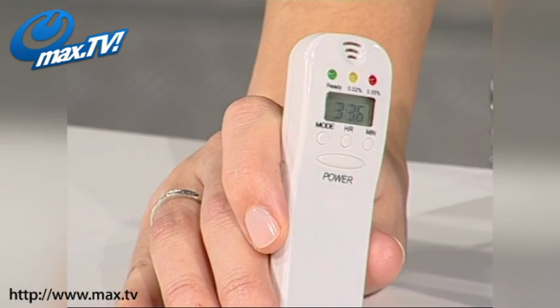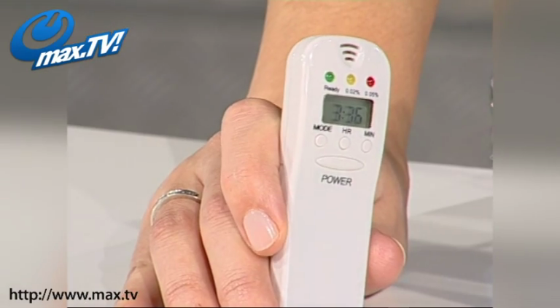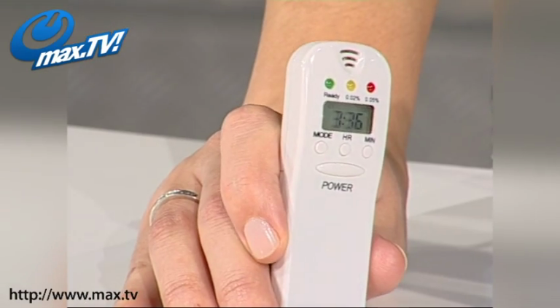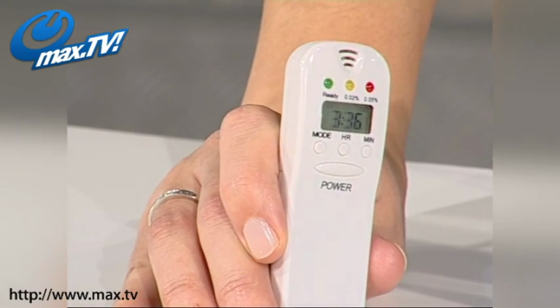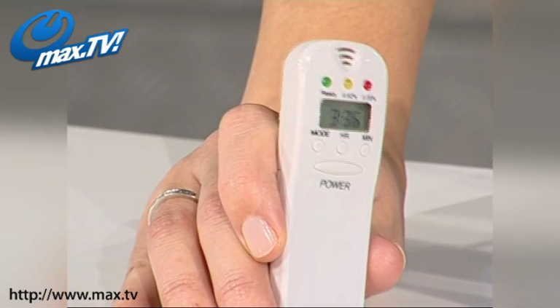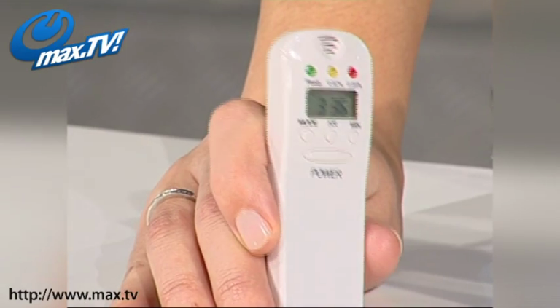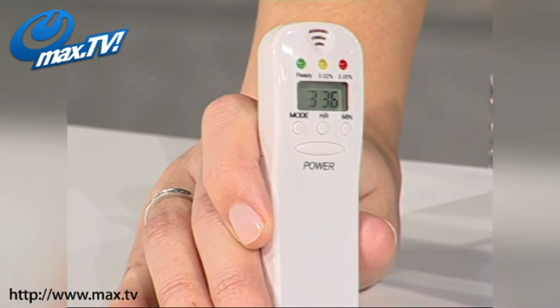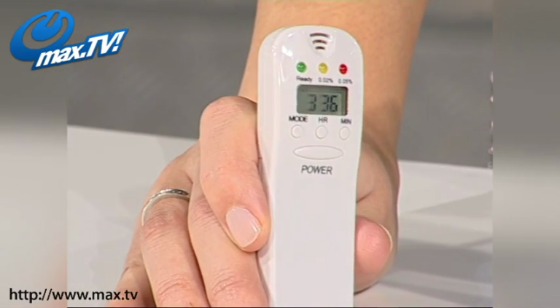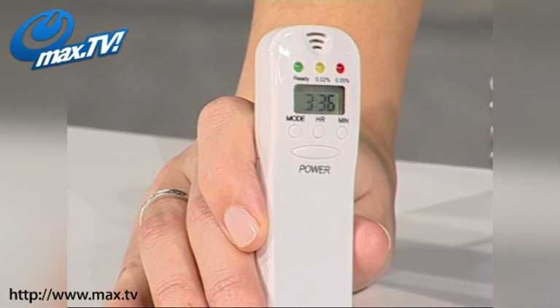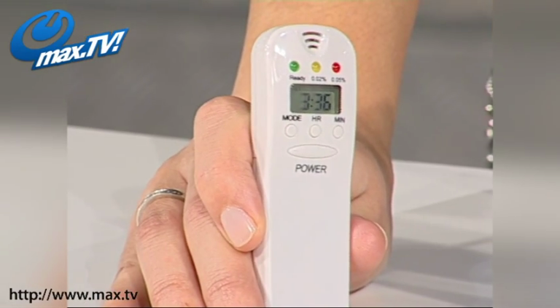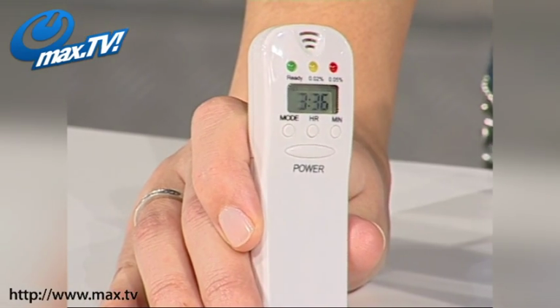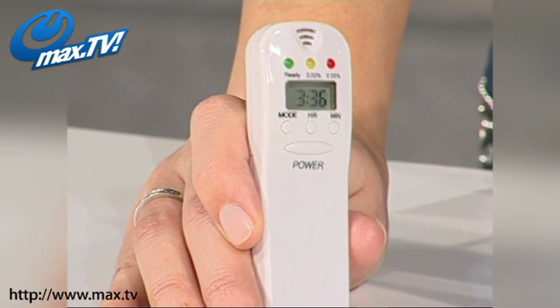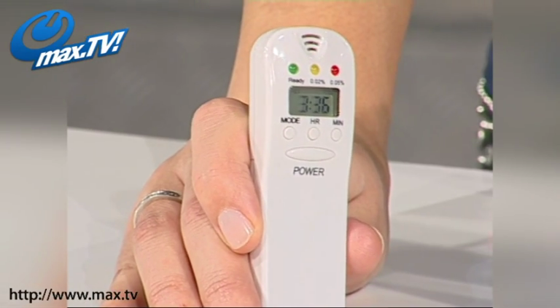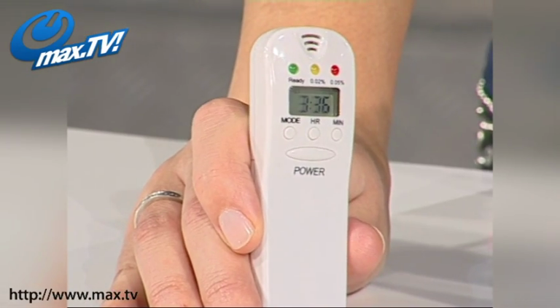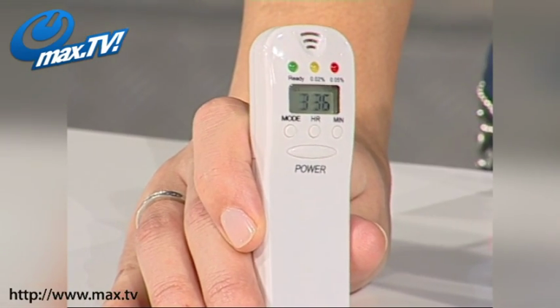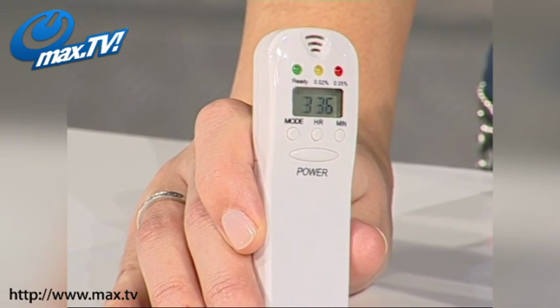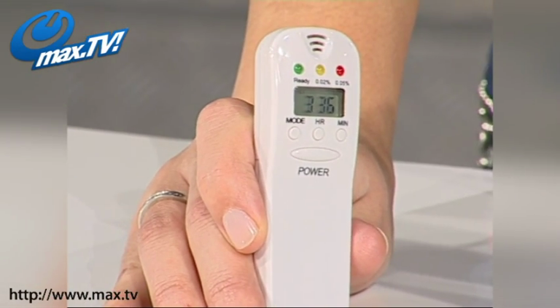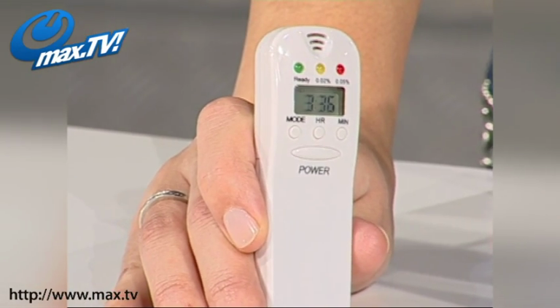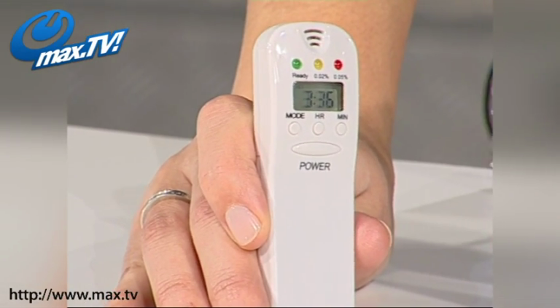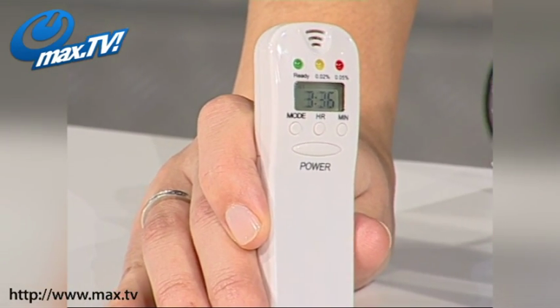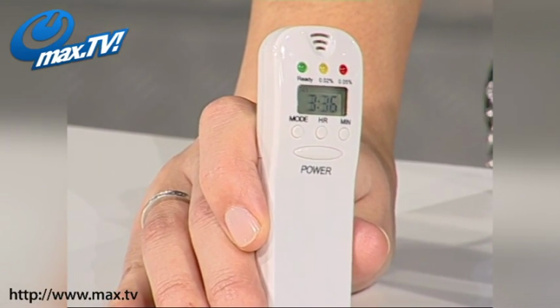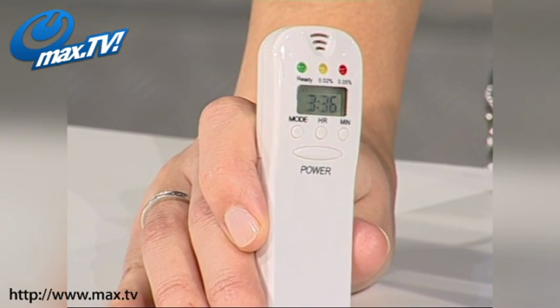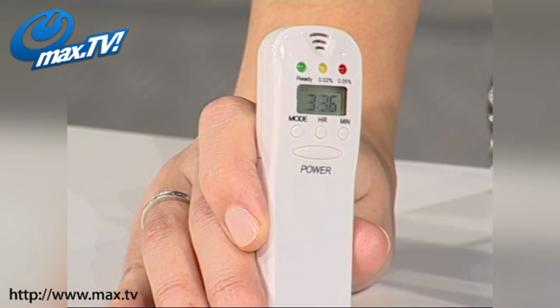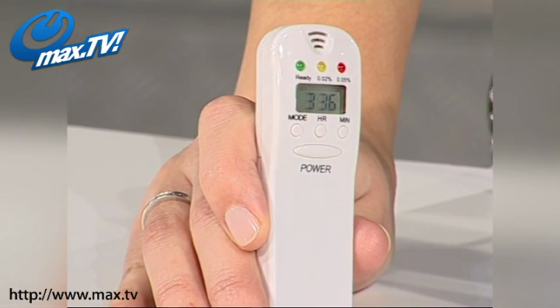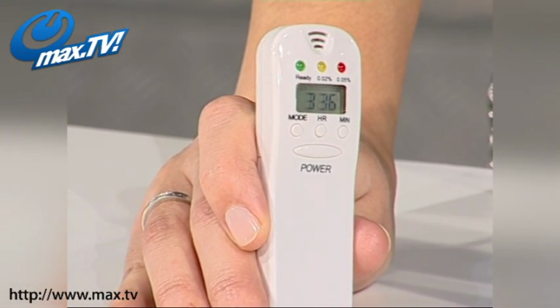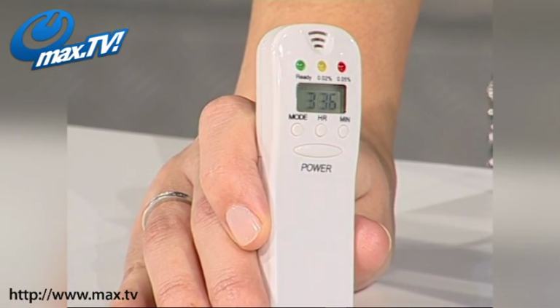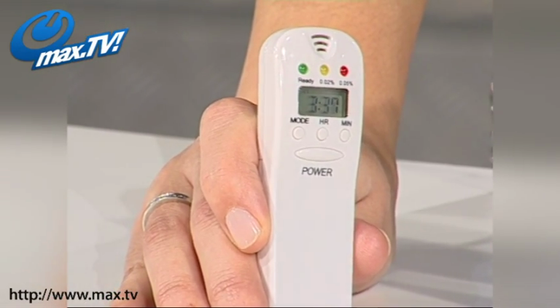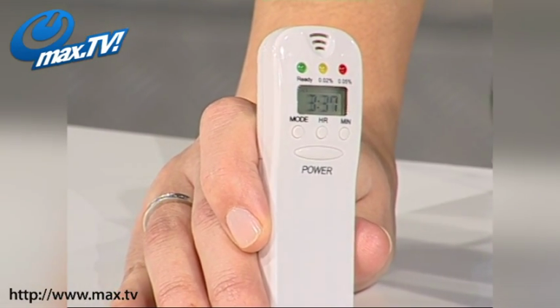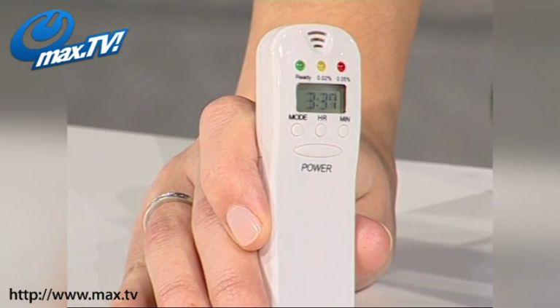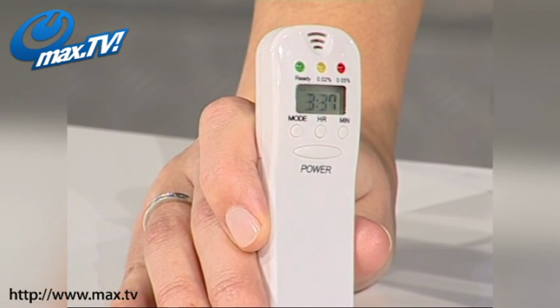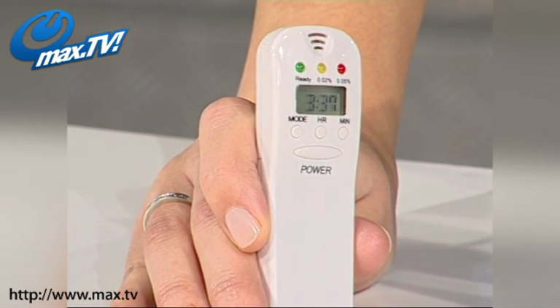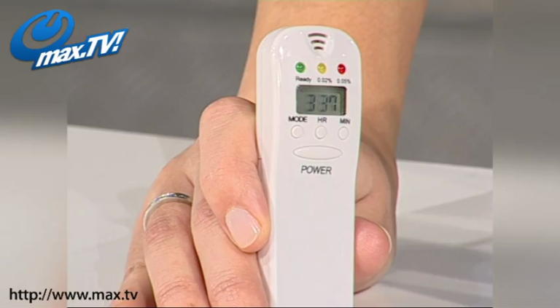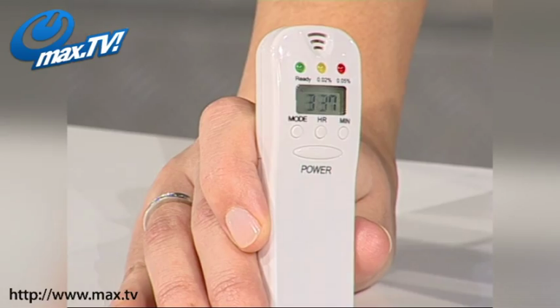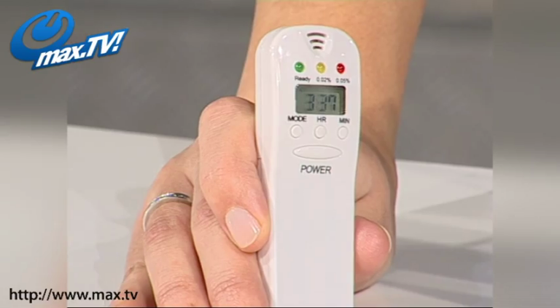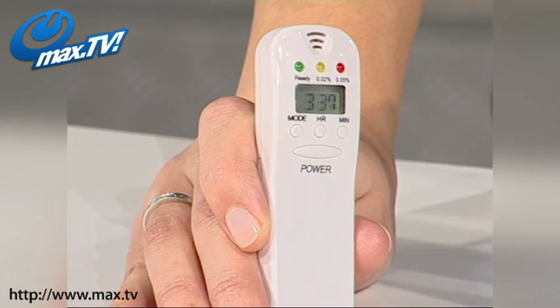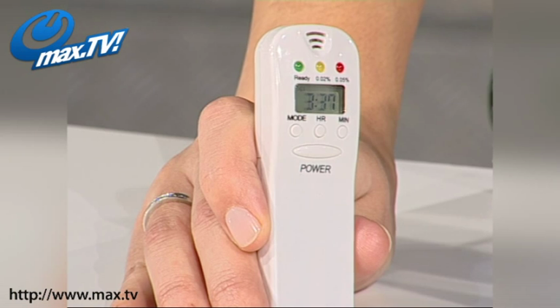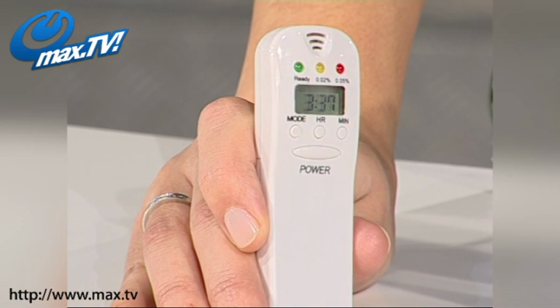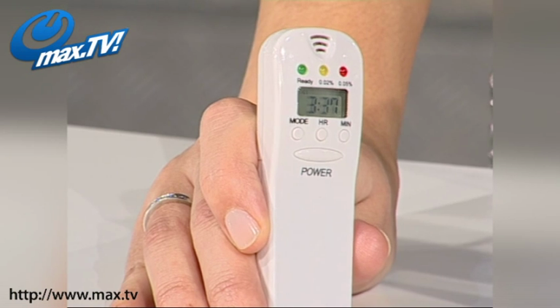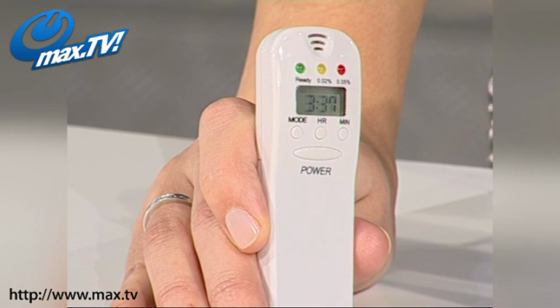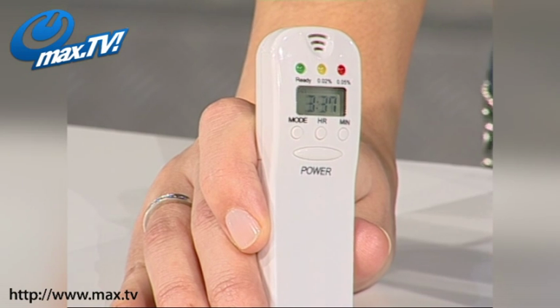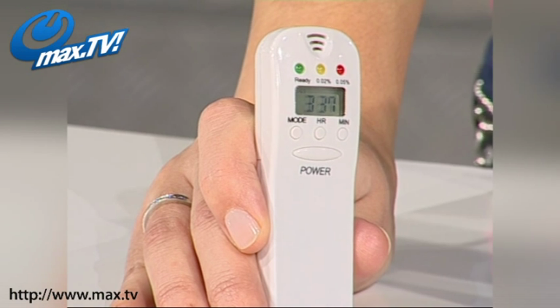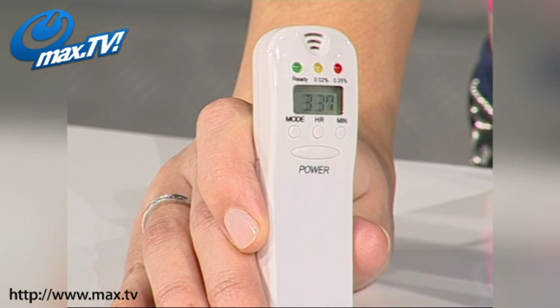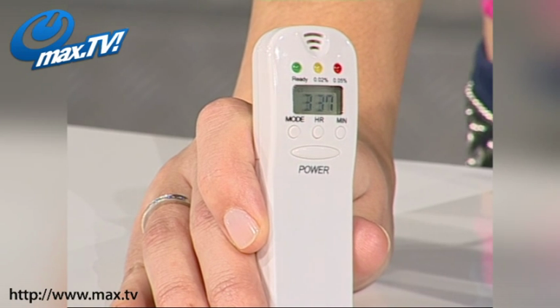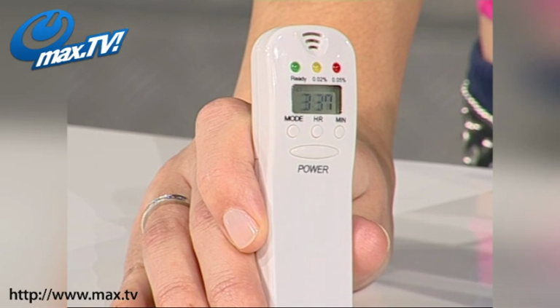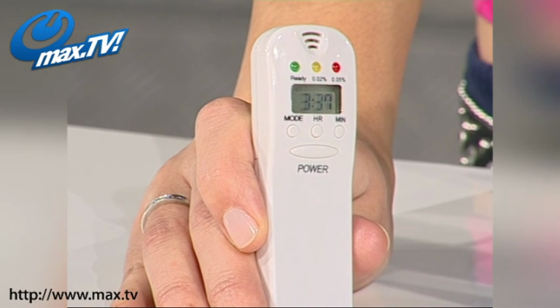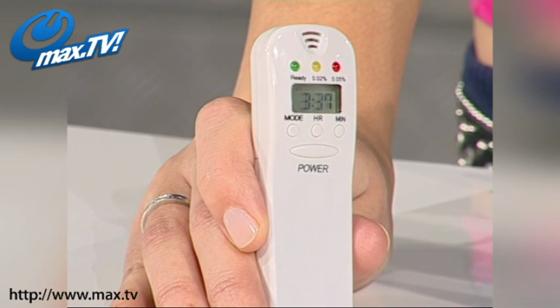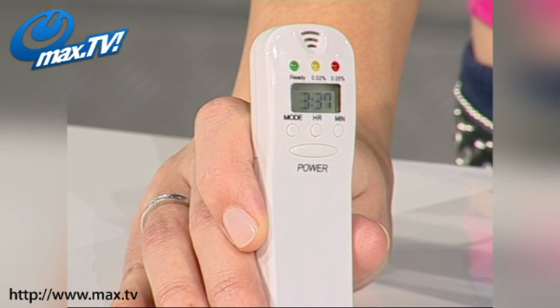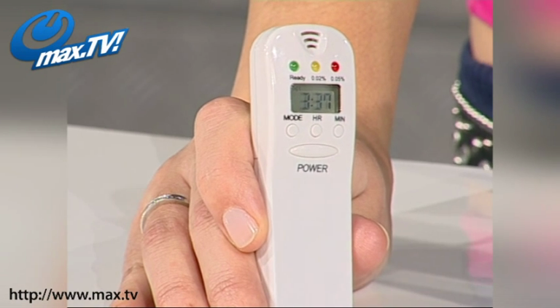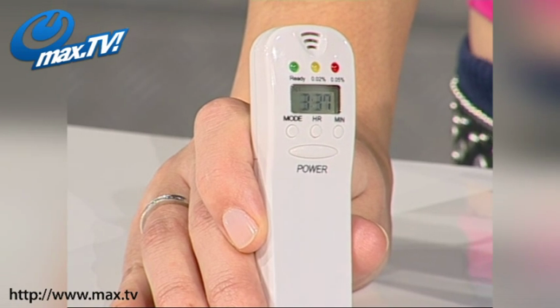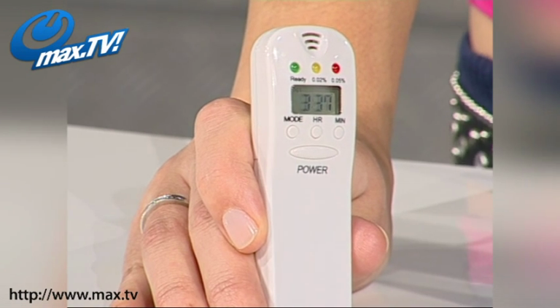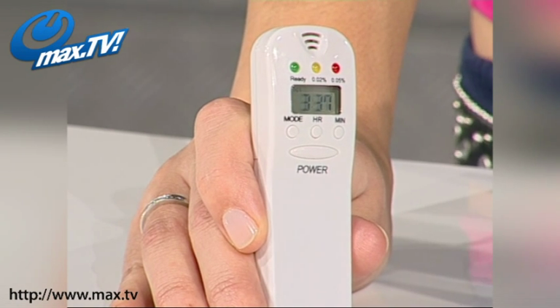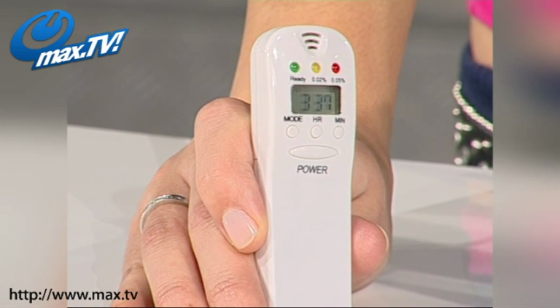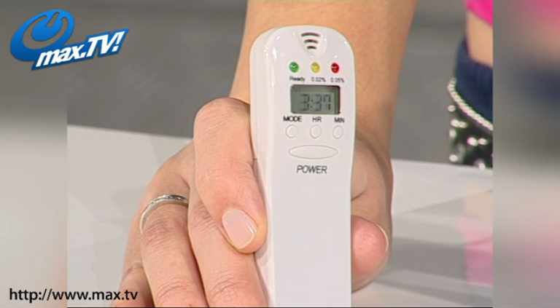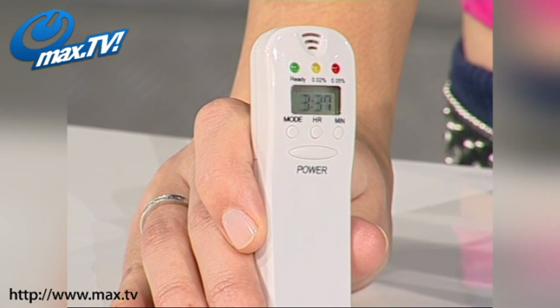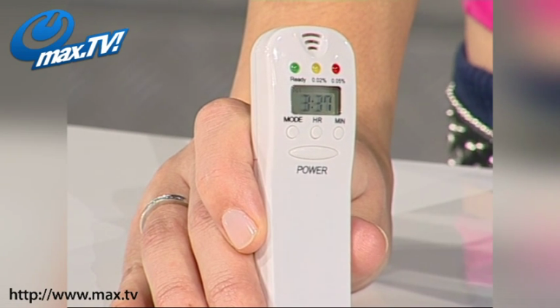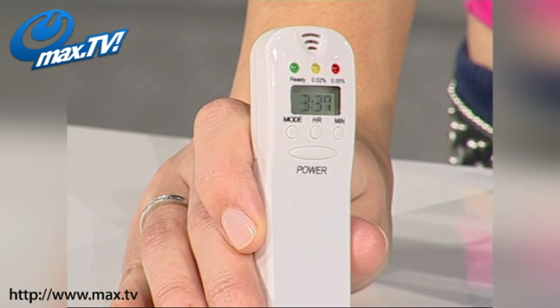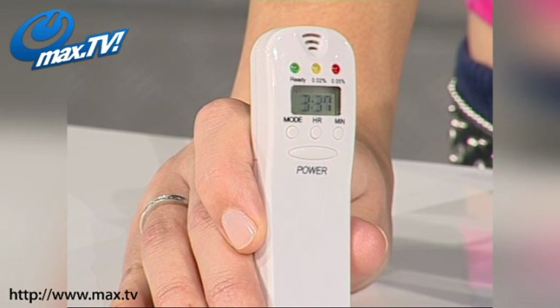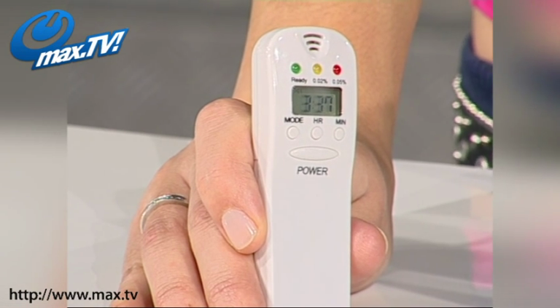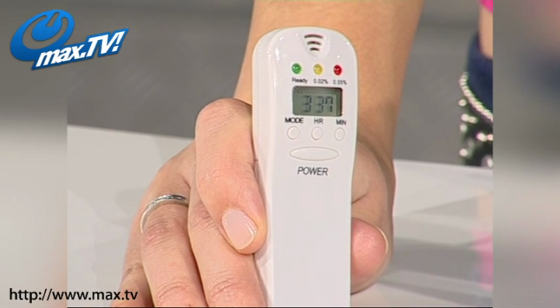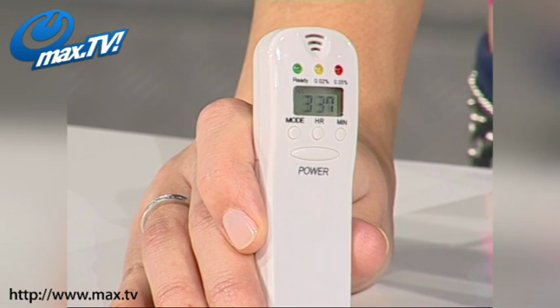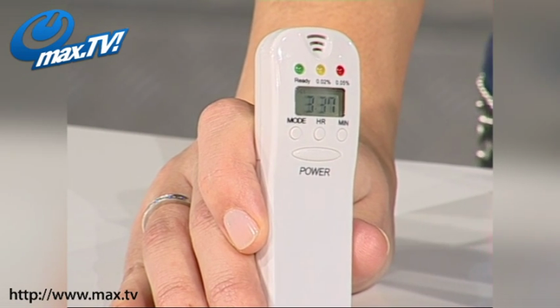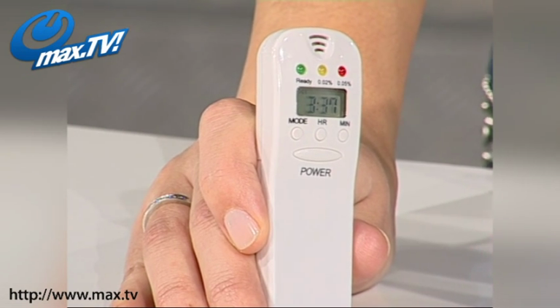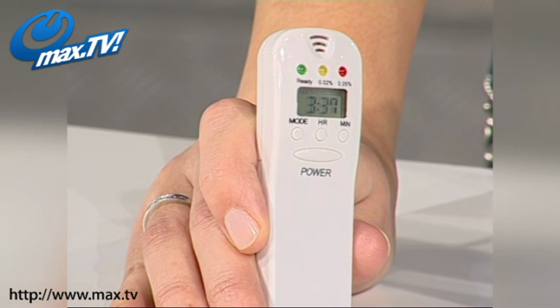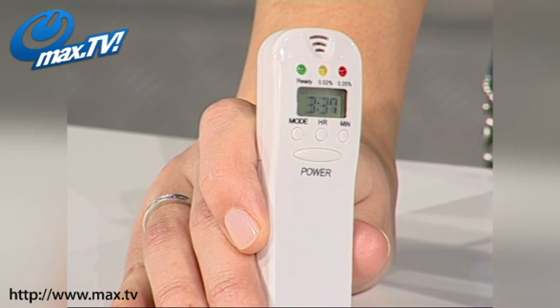Well, with one of these alcohol breath testers, you'll be able to decide whether you really are safe to get behind the wheel.